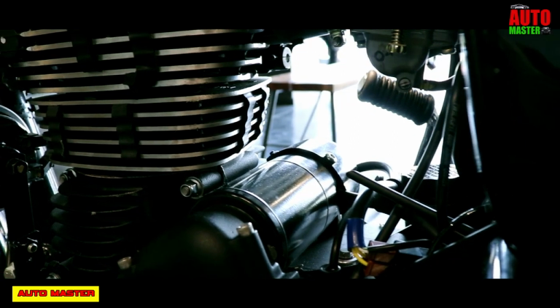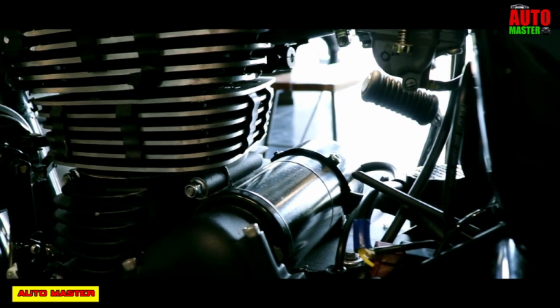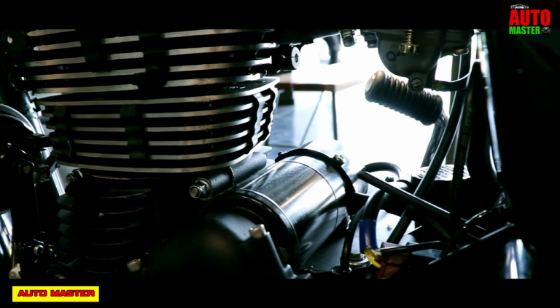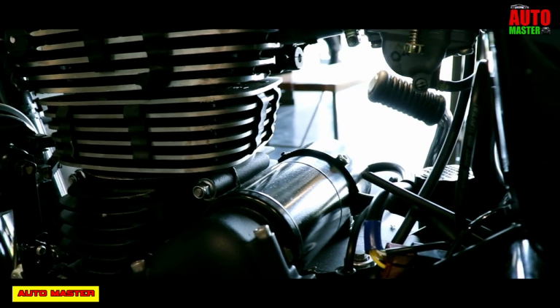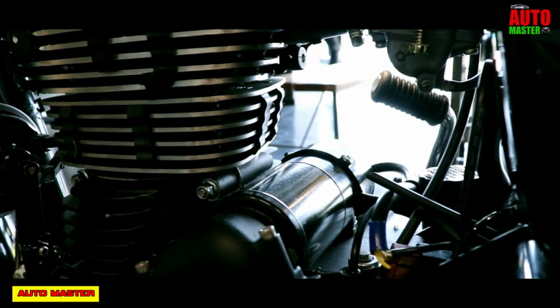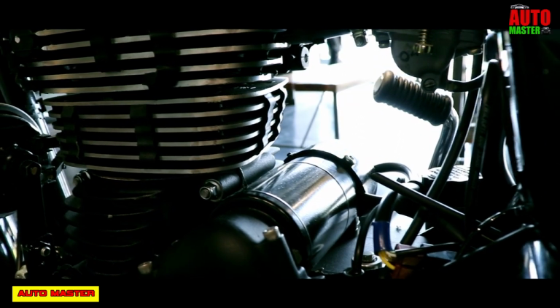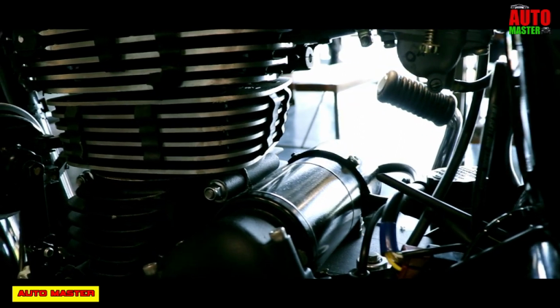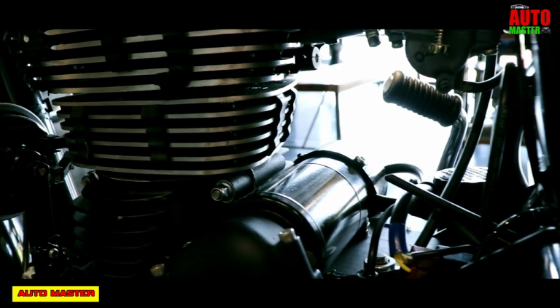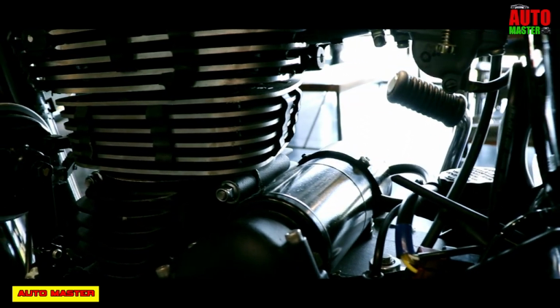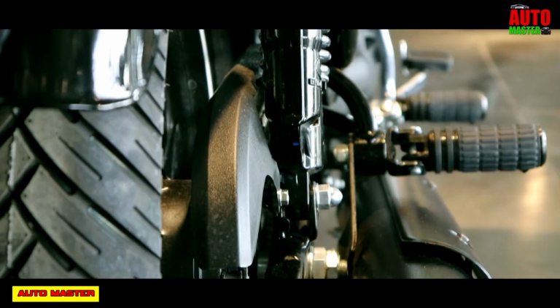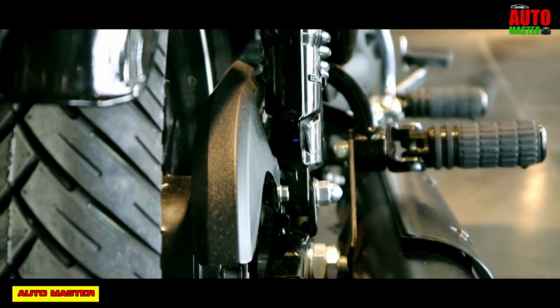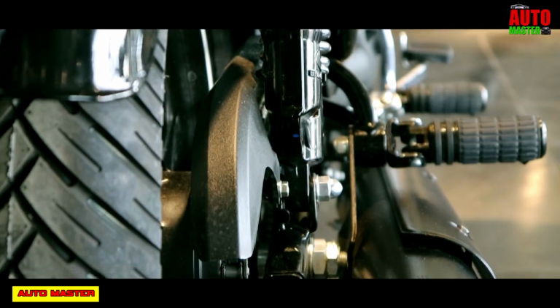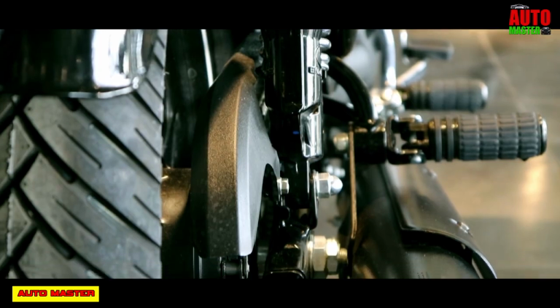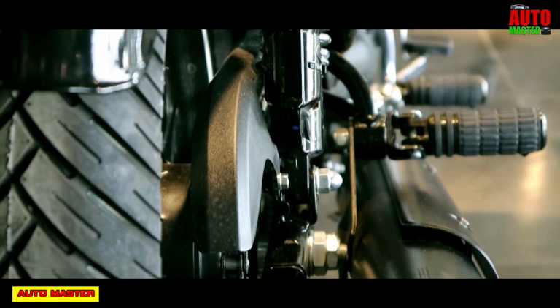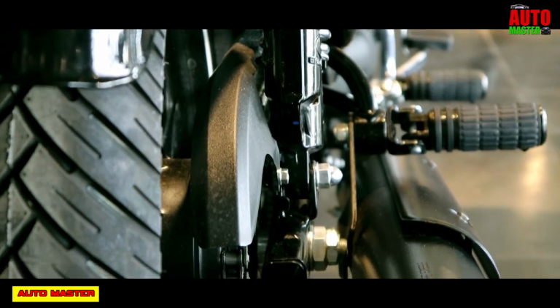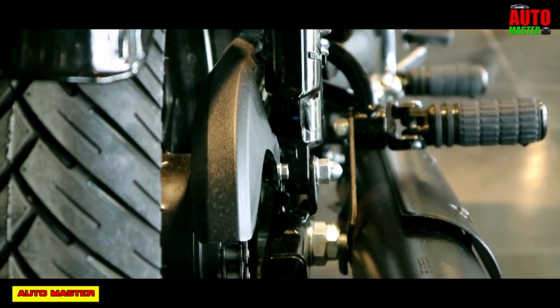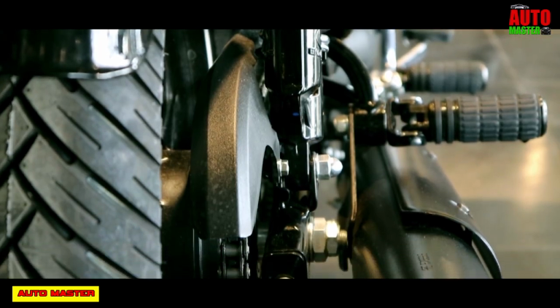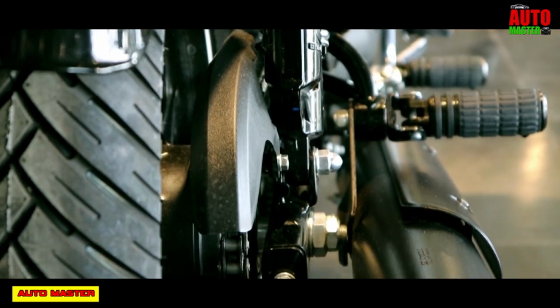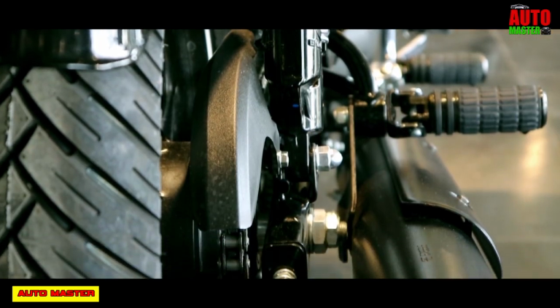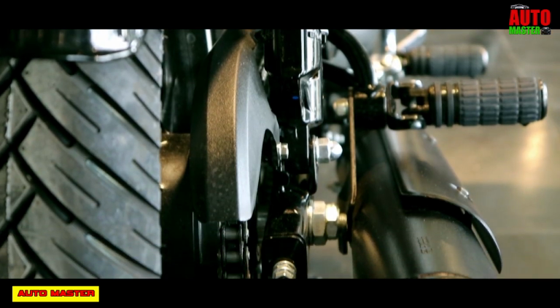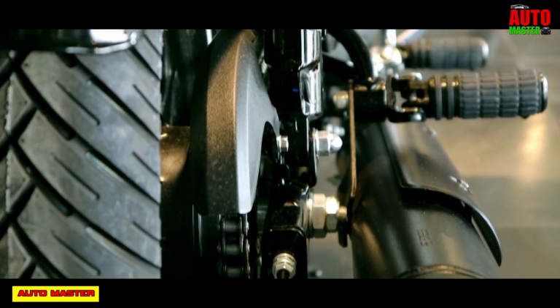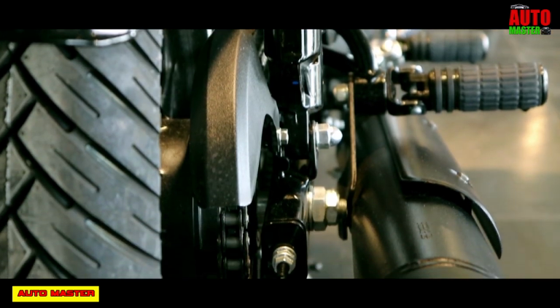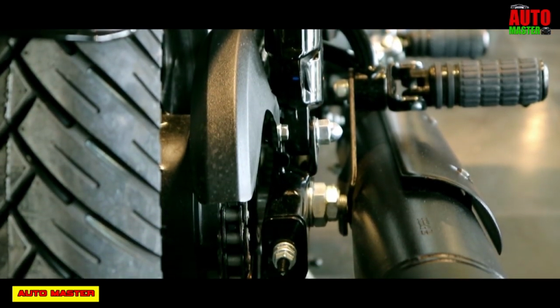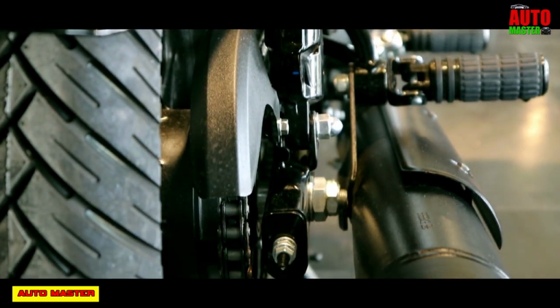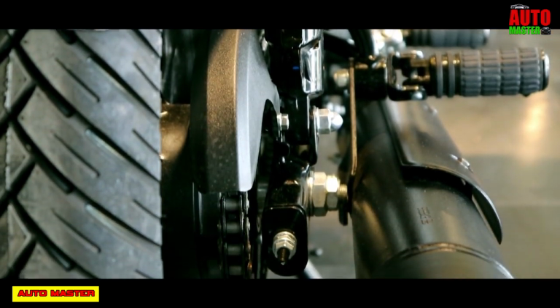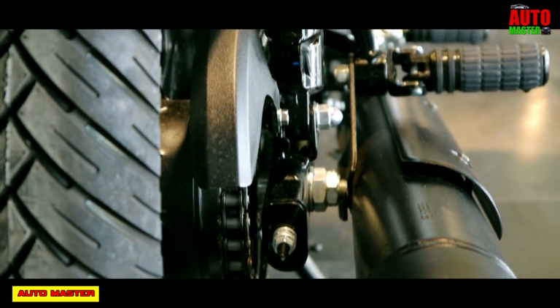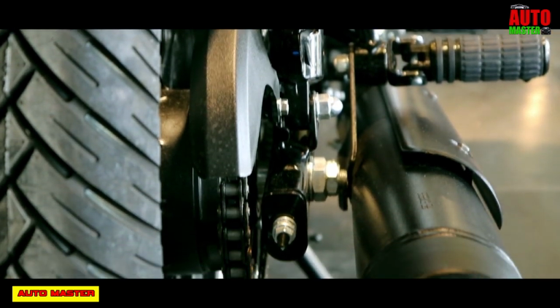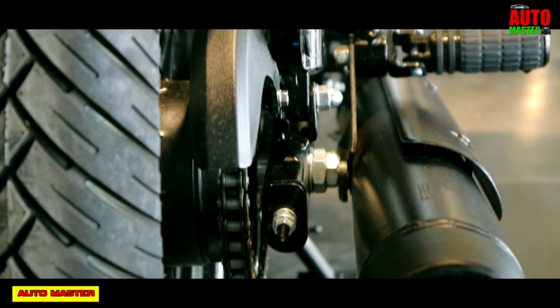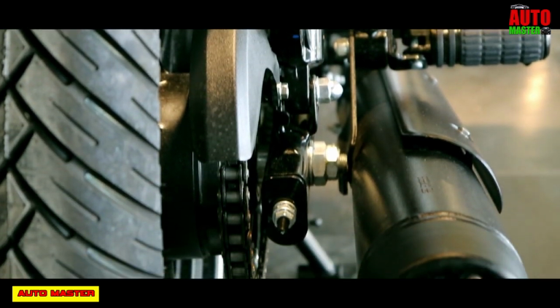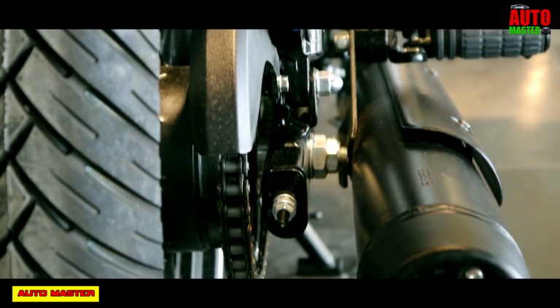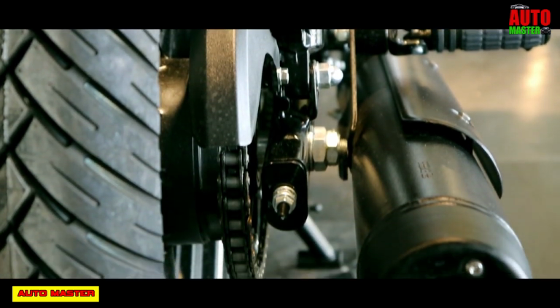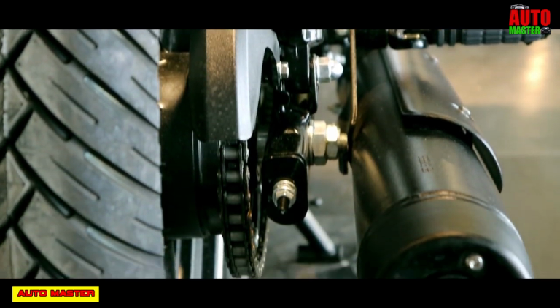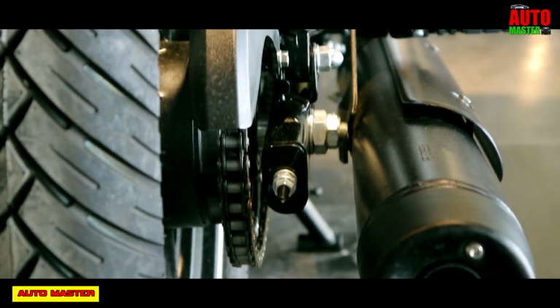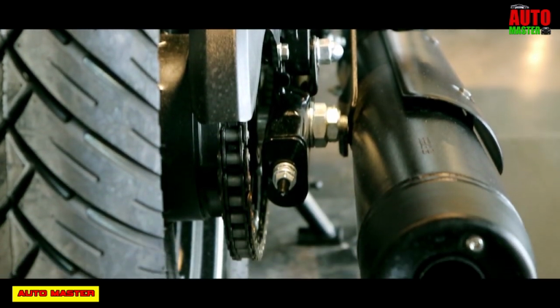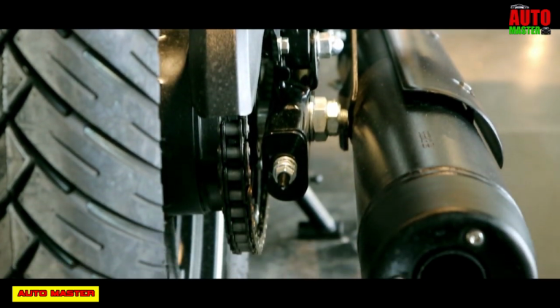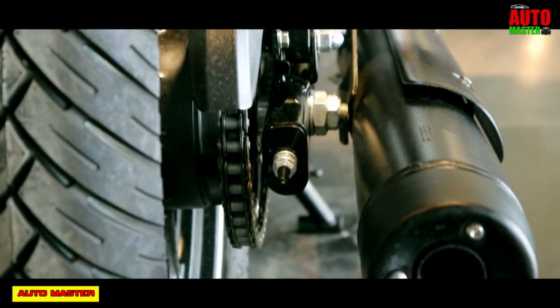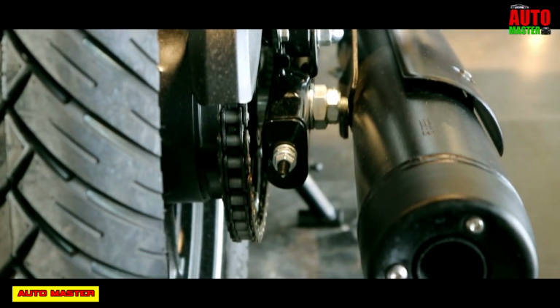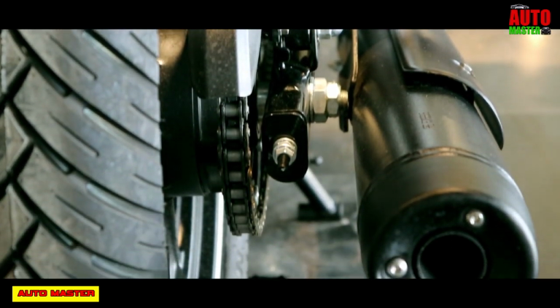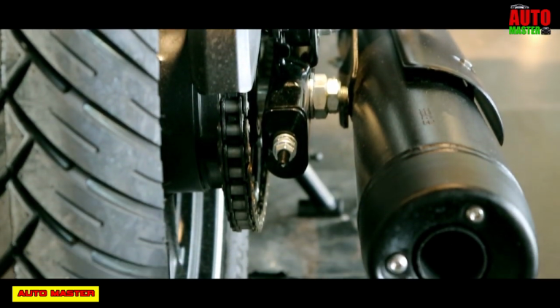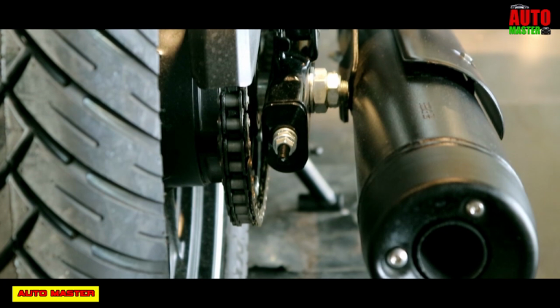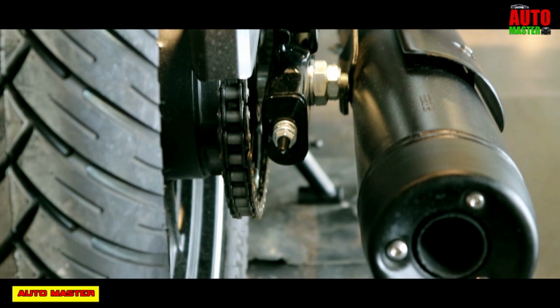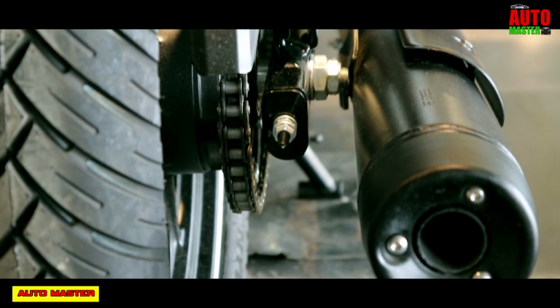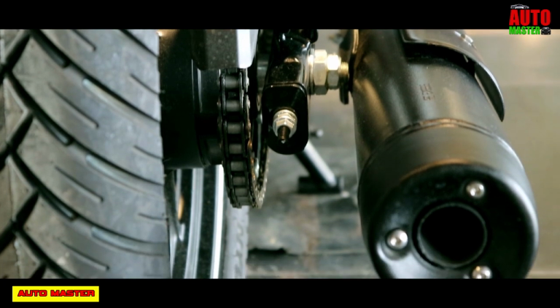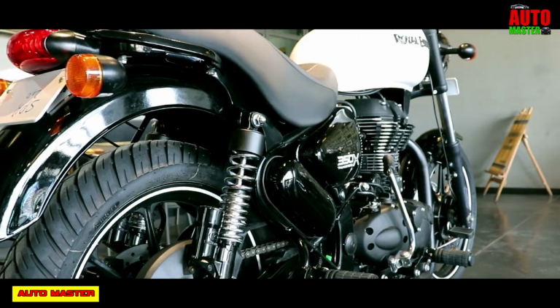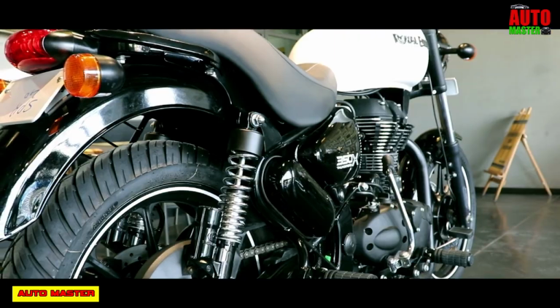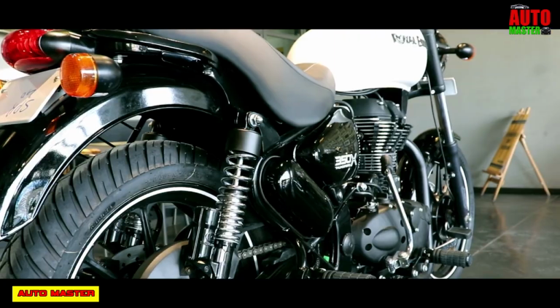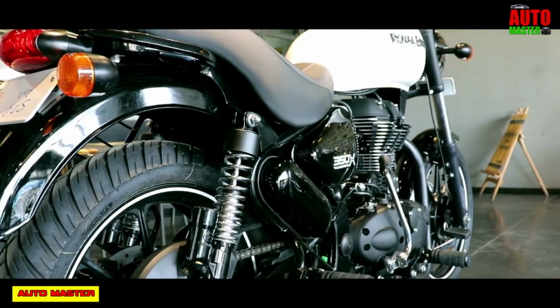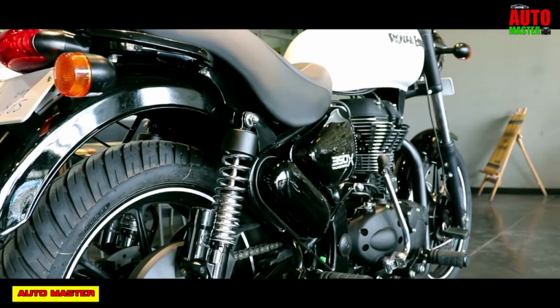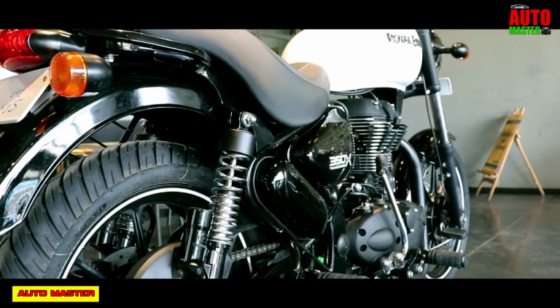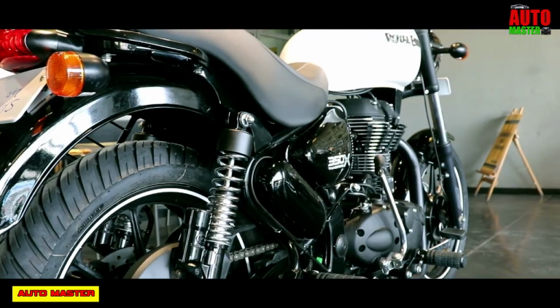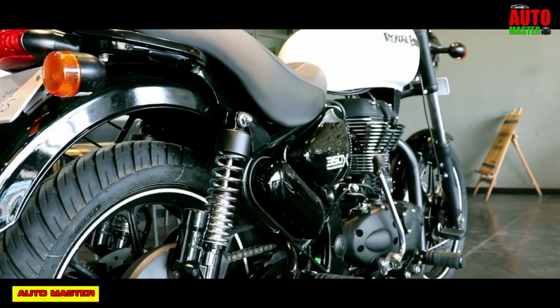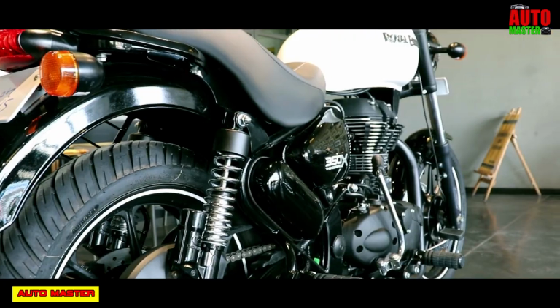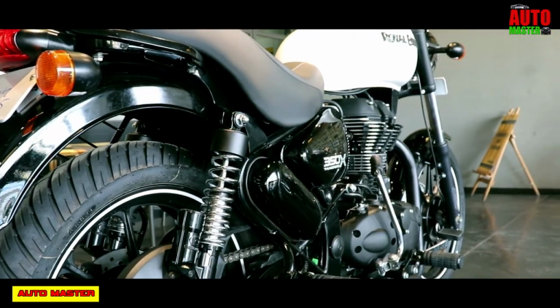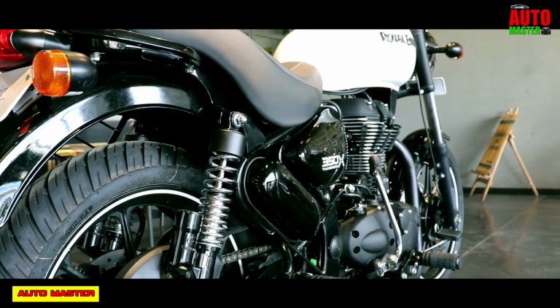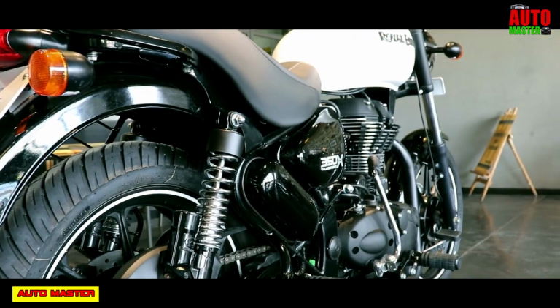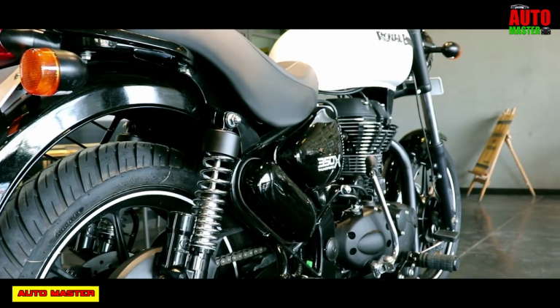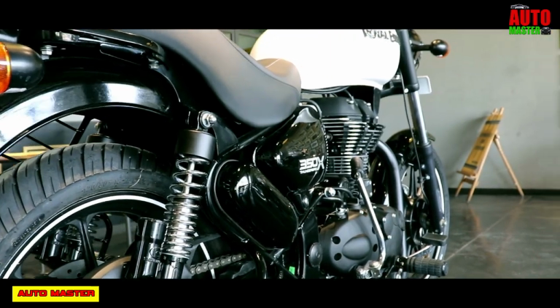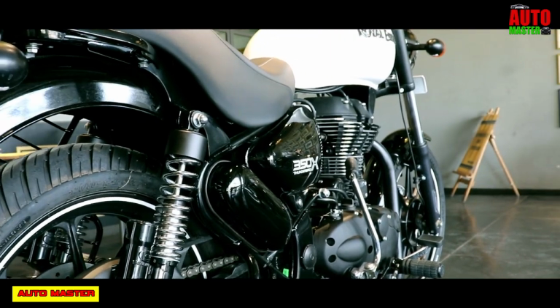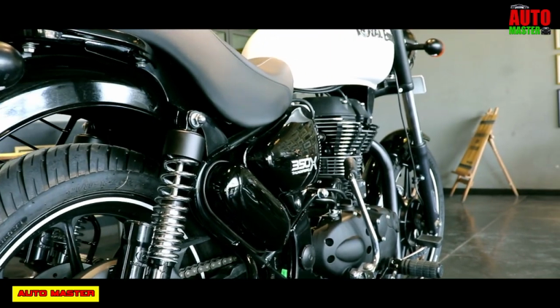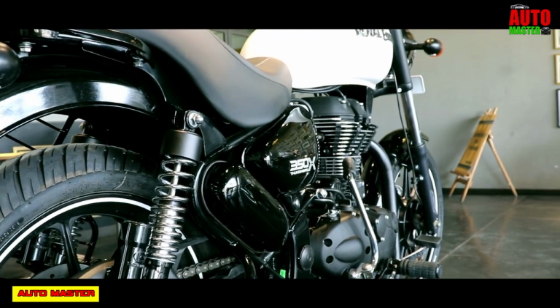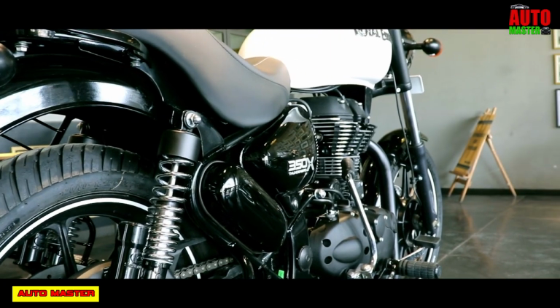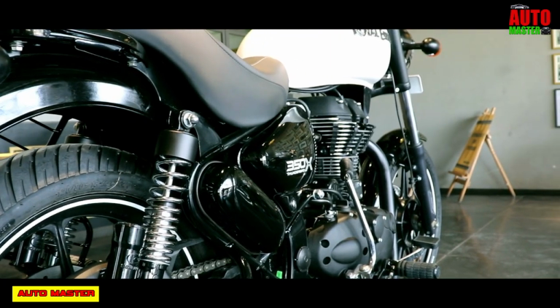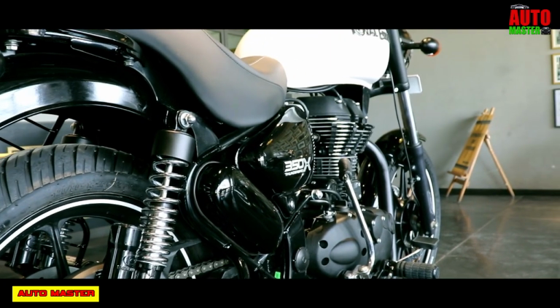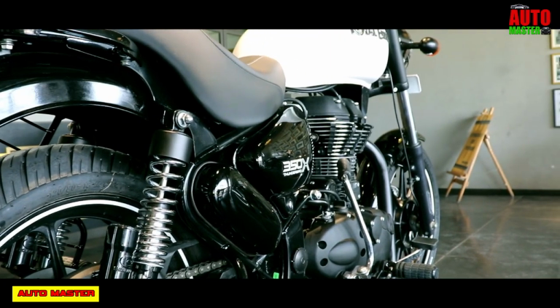The clutch type is a wet multi-plate clutch. Overall, this Royal Enfield Thunderbird 350X has a highly powerful and high torque engine.